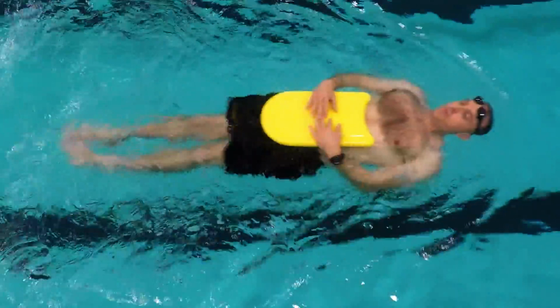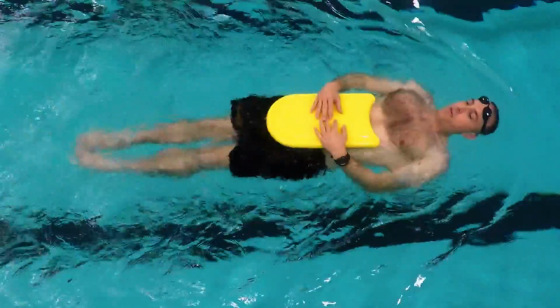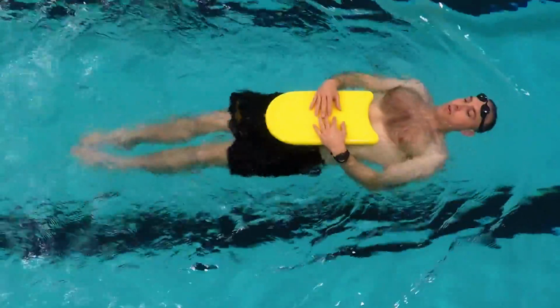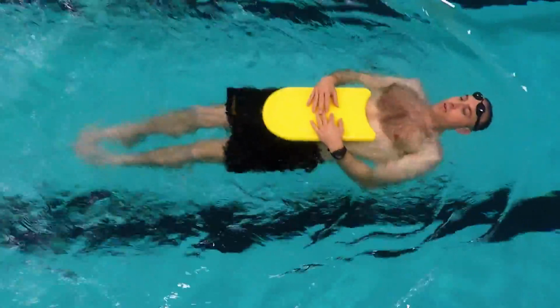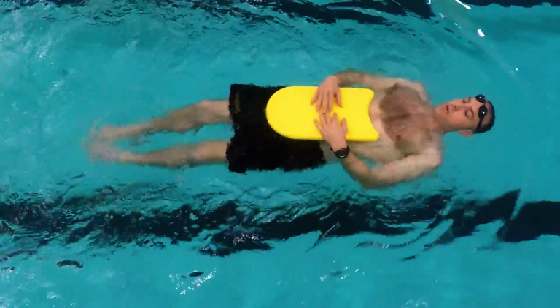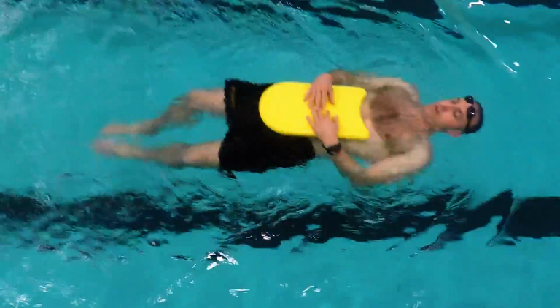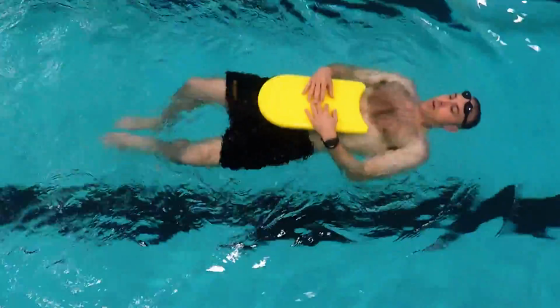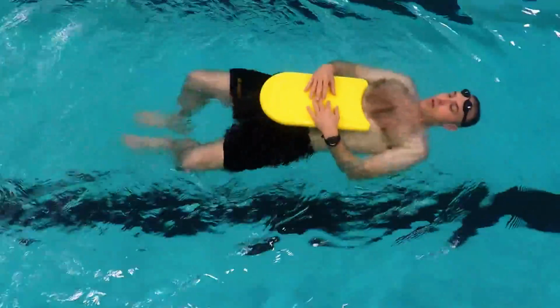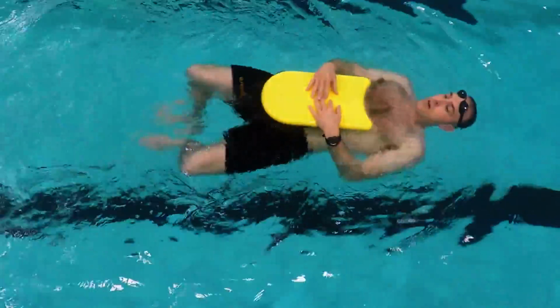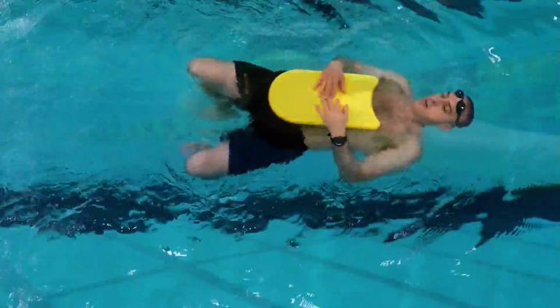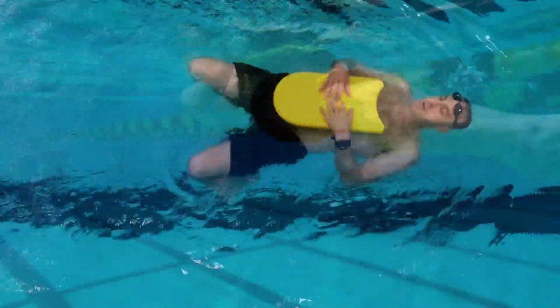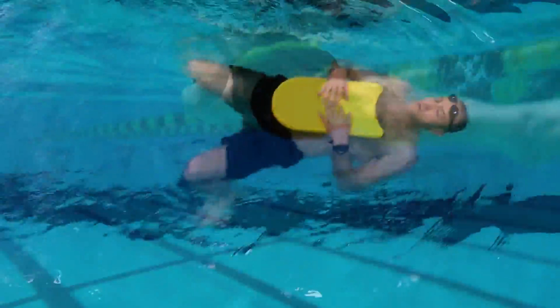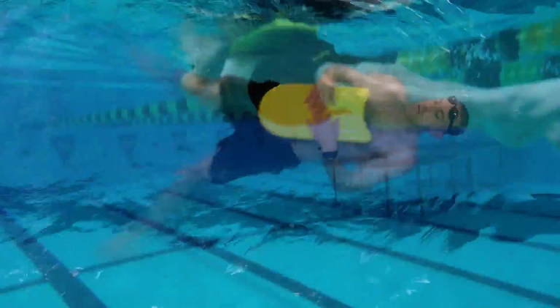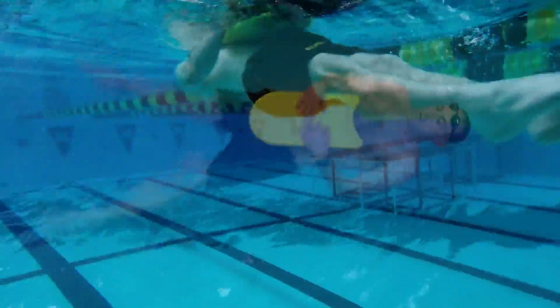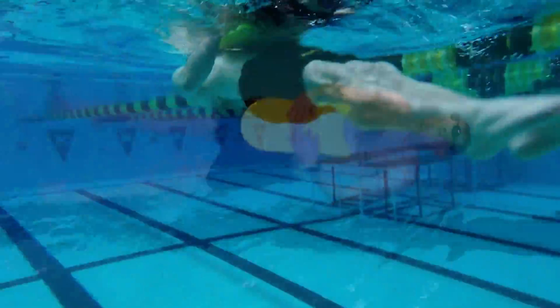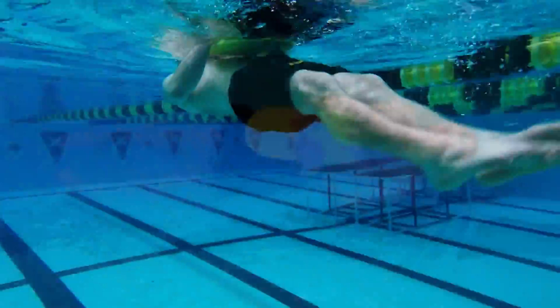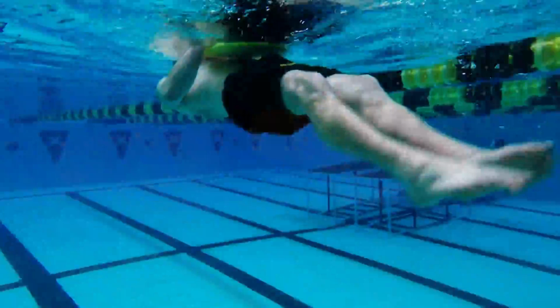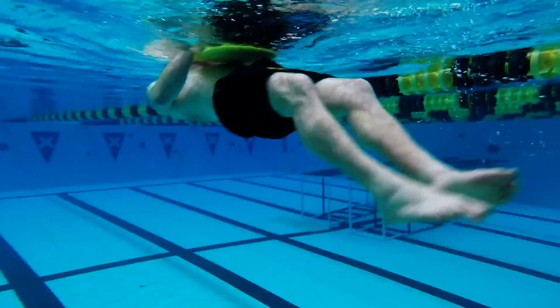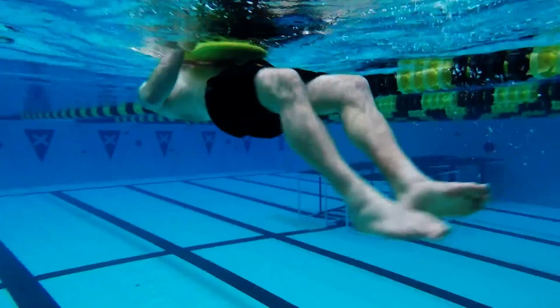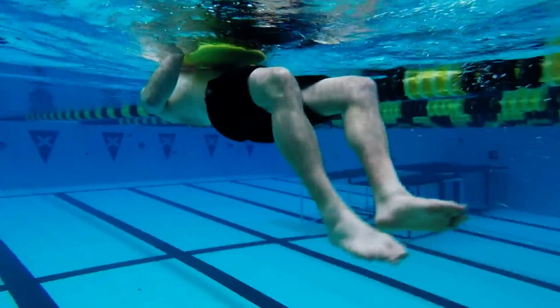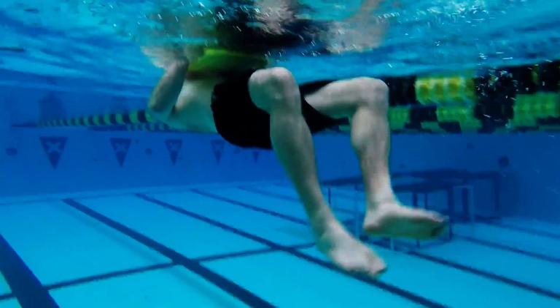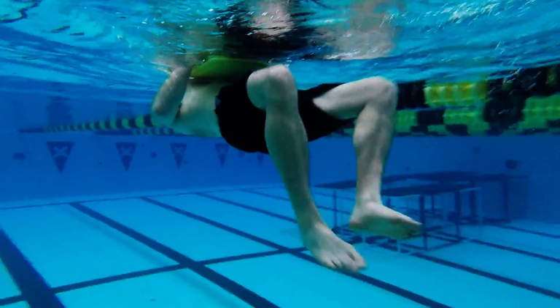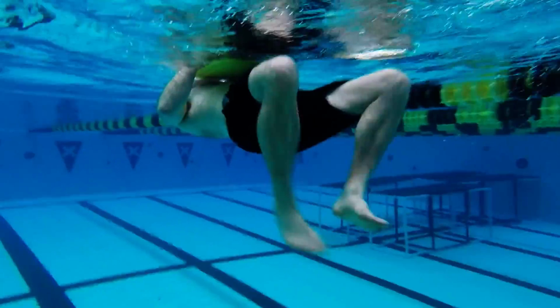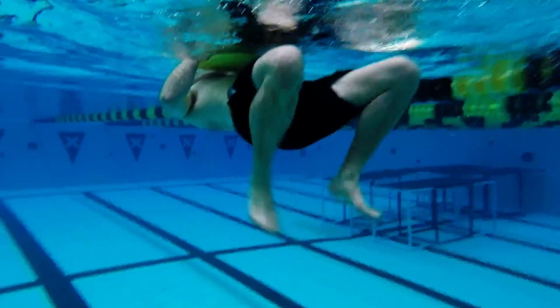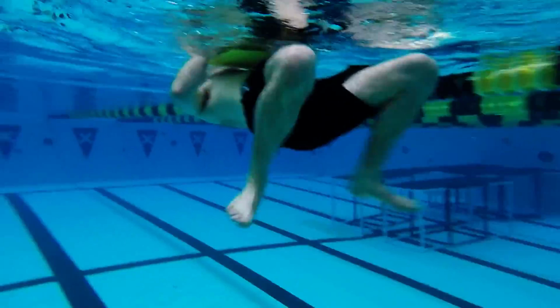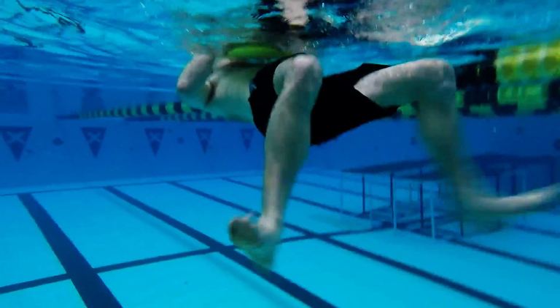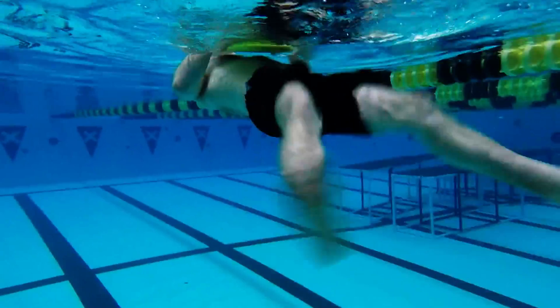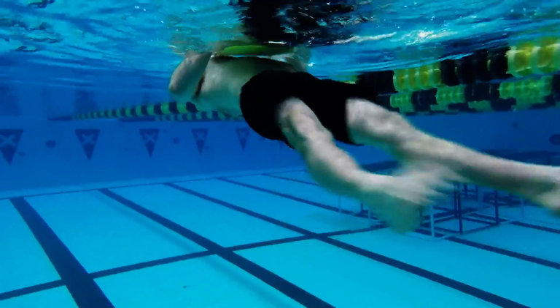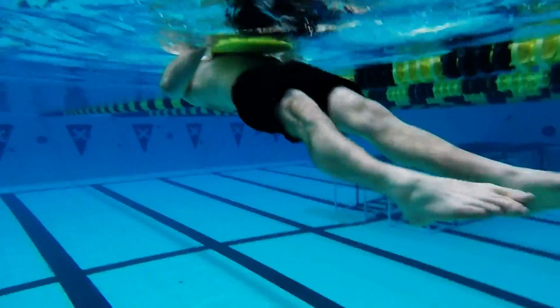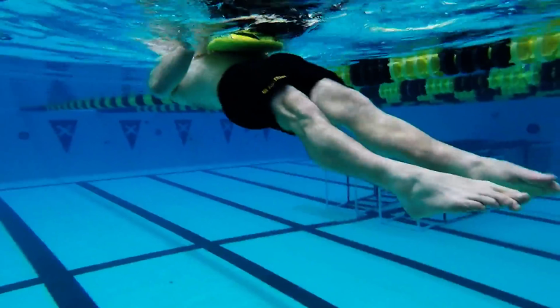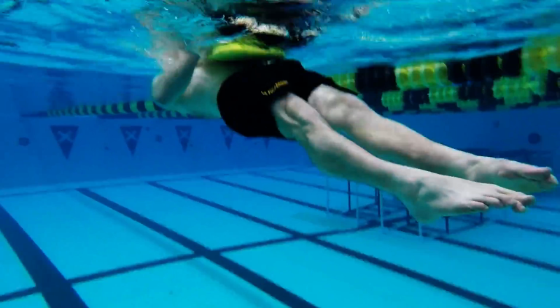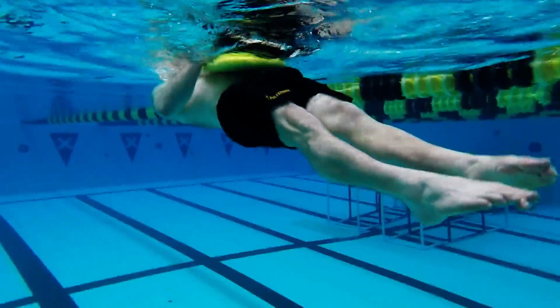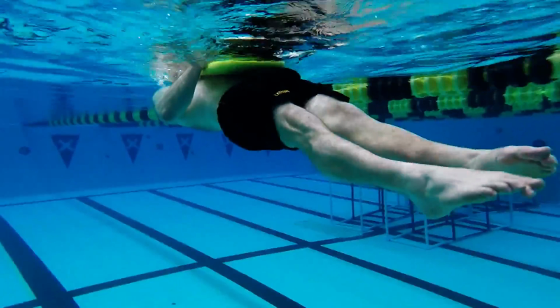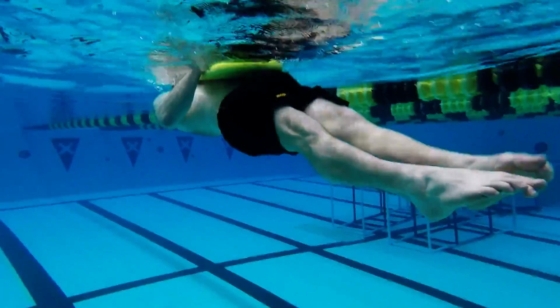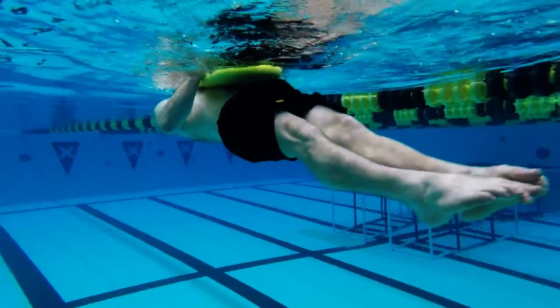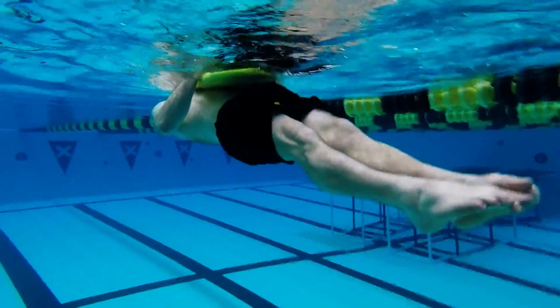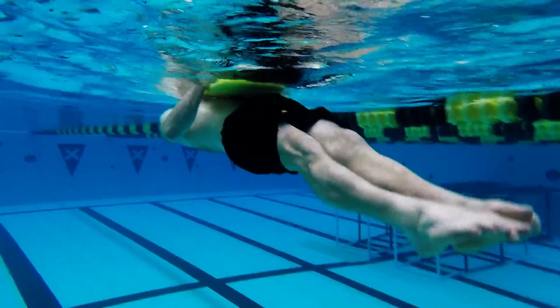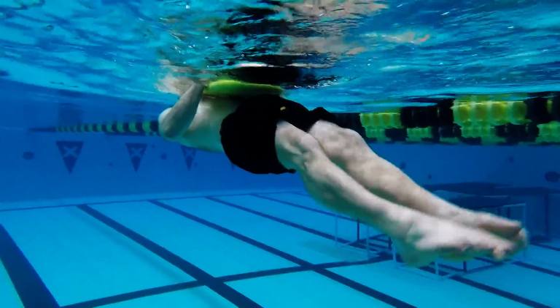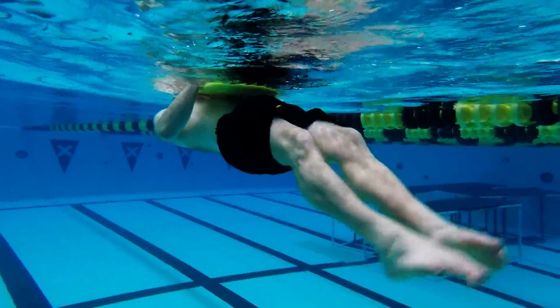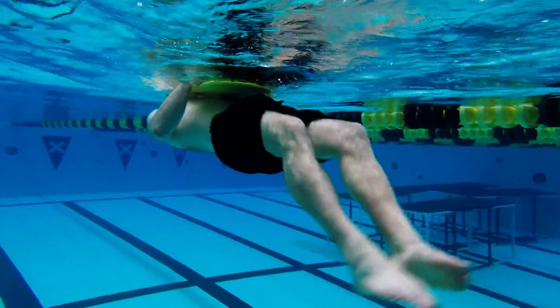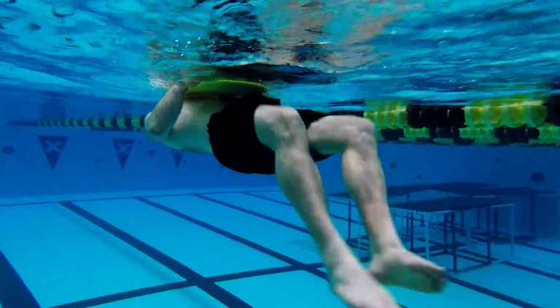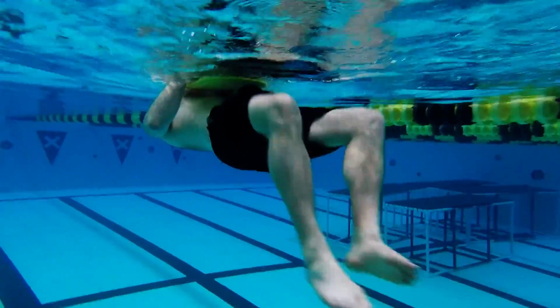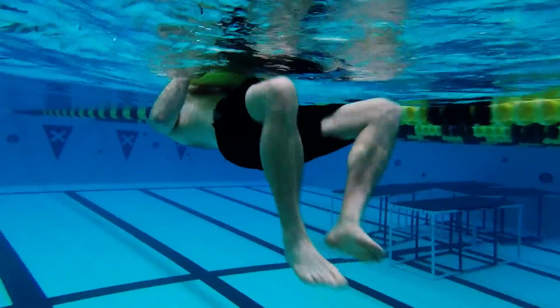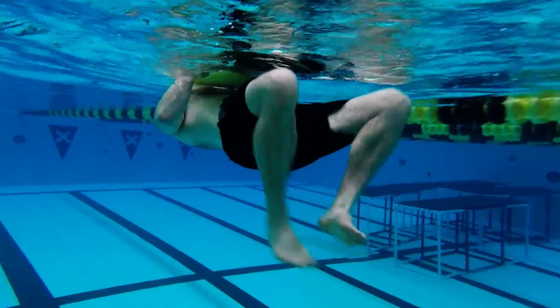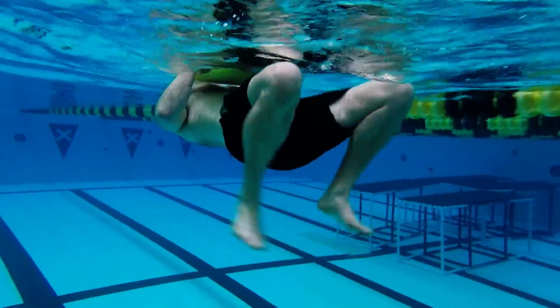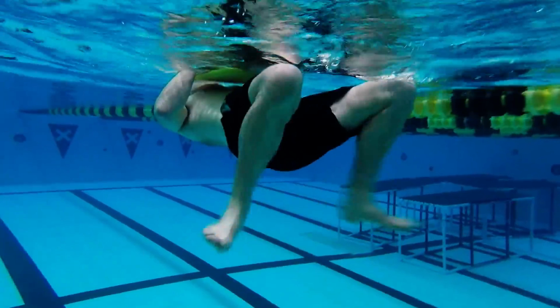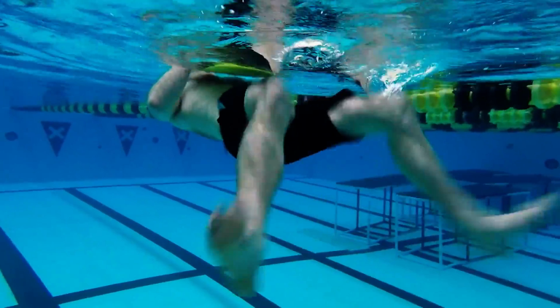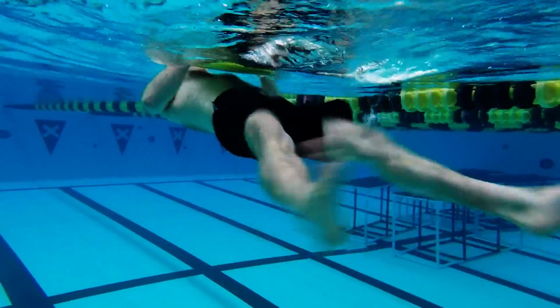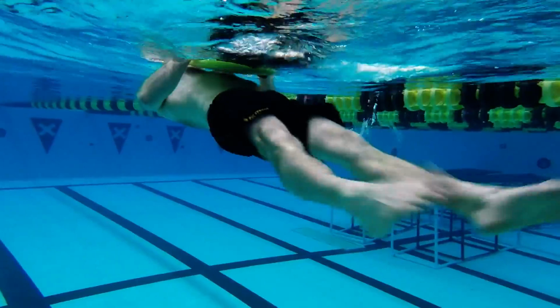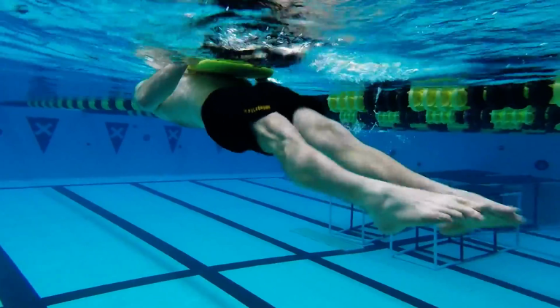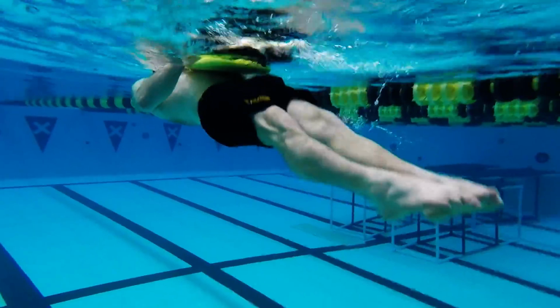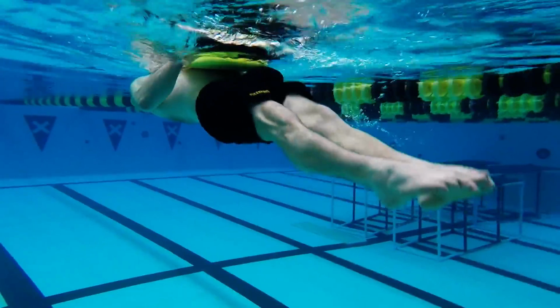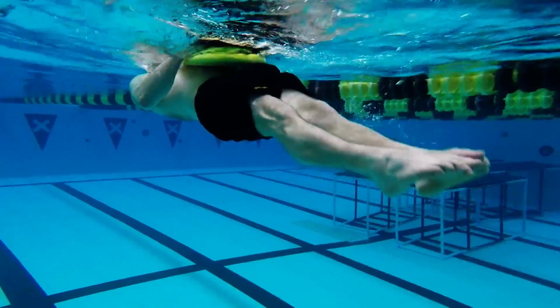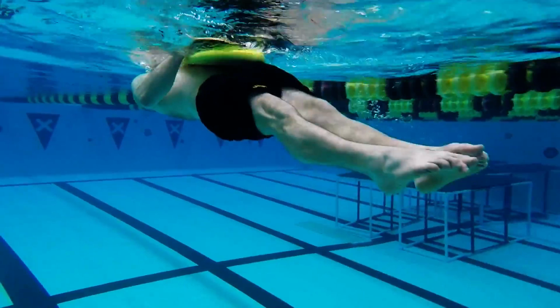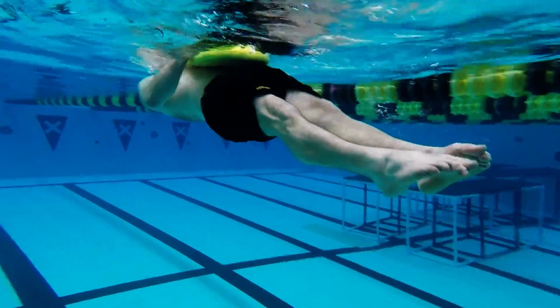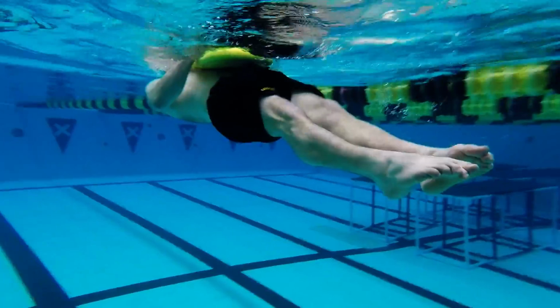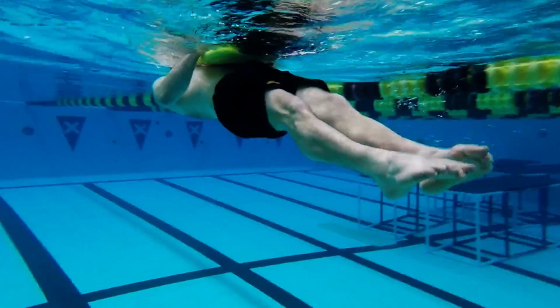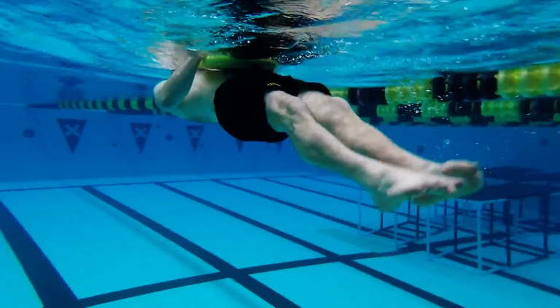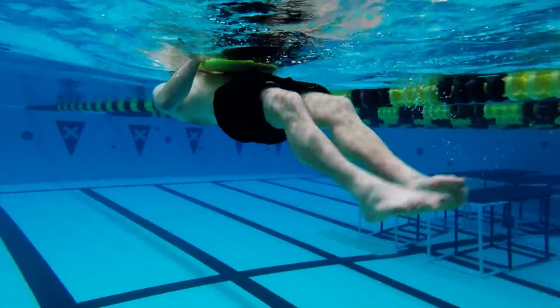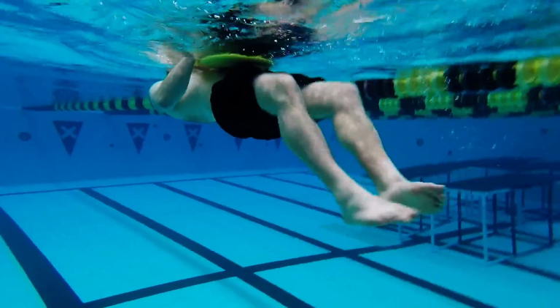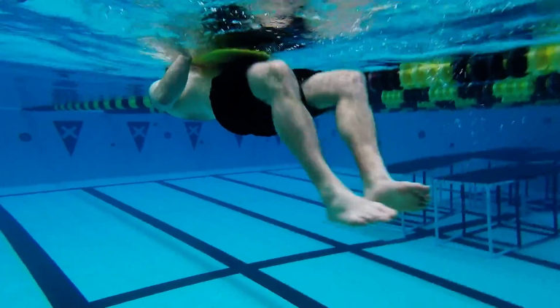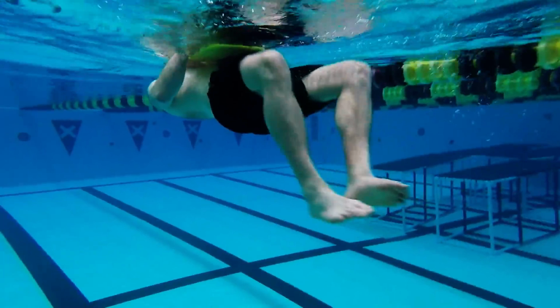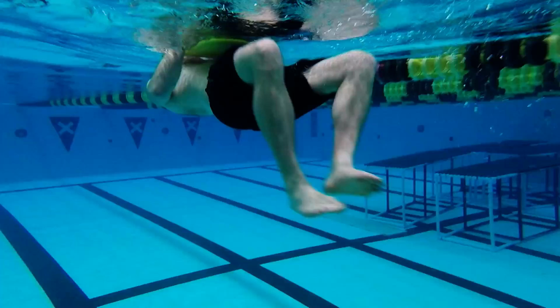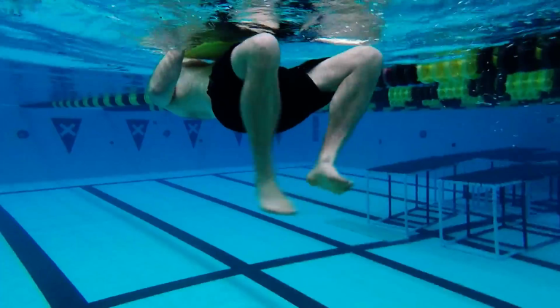Here we see a good example underwater of how that is done. Notice that the knees and upper thighs do not come out of the water.